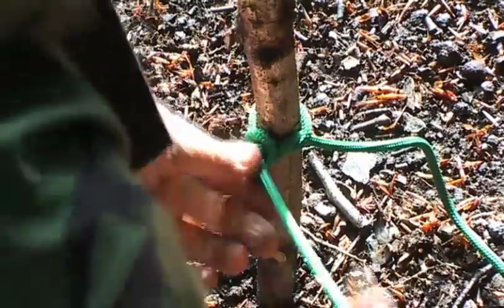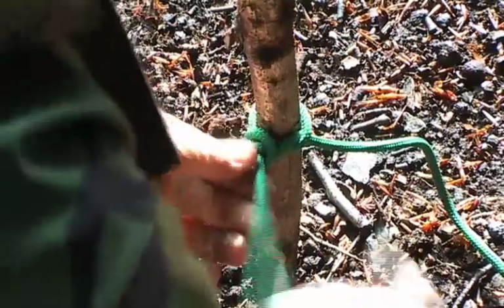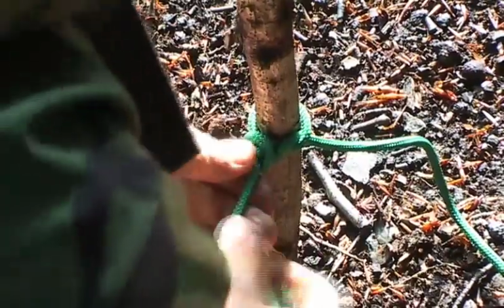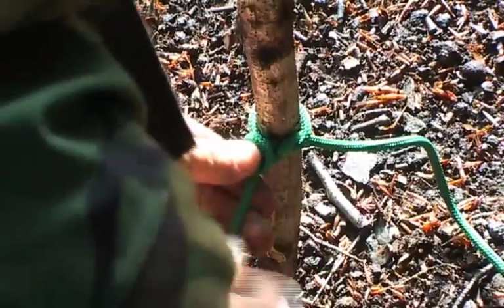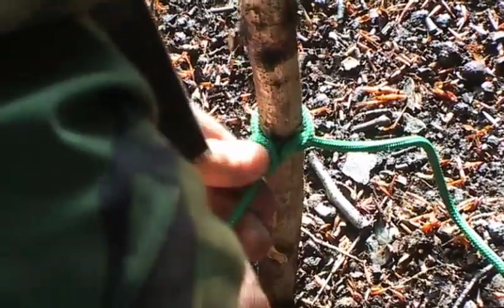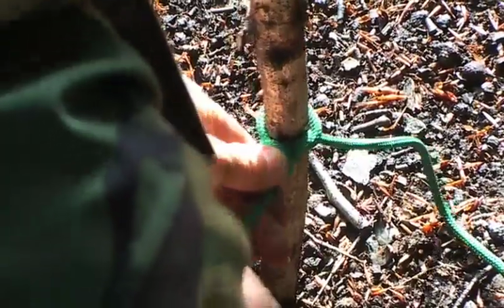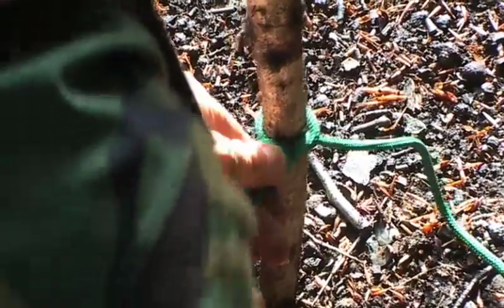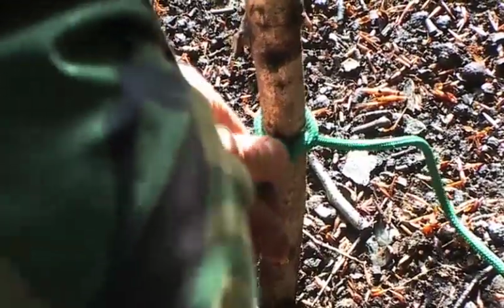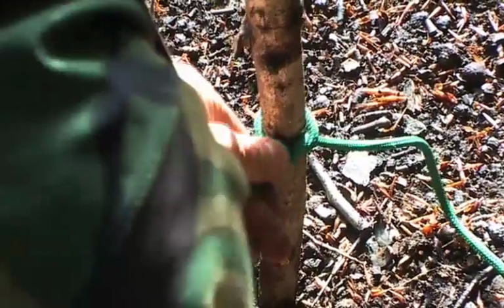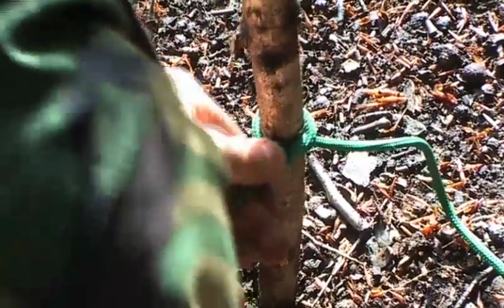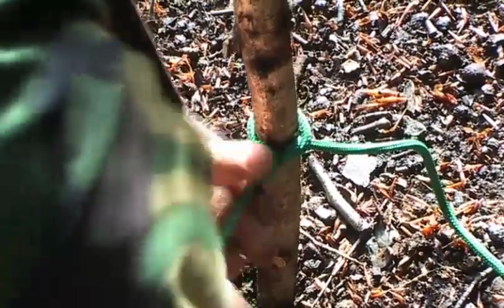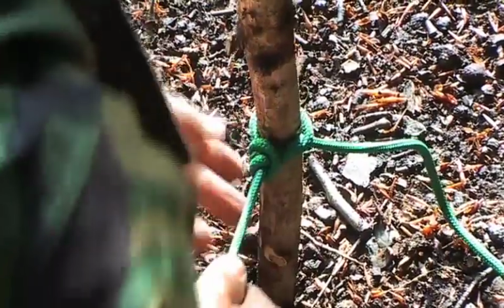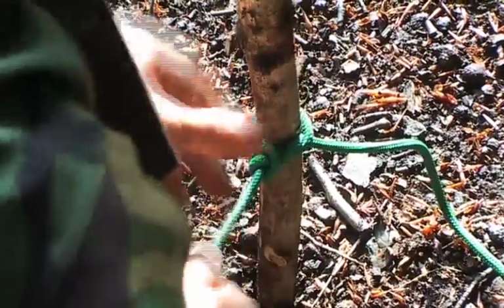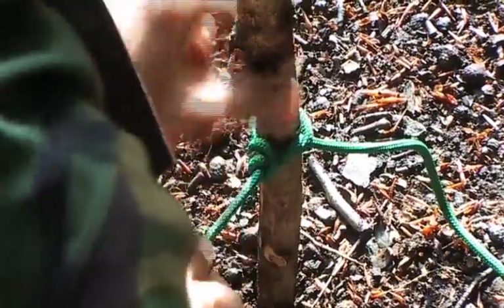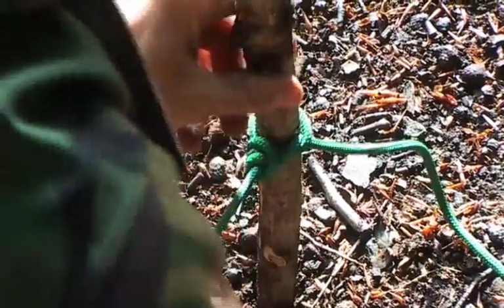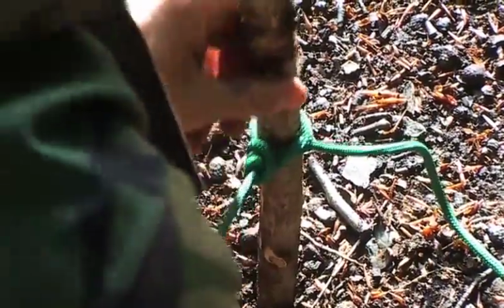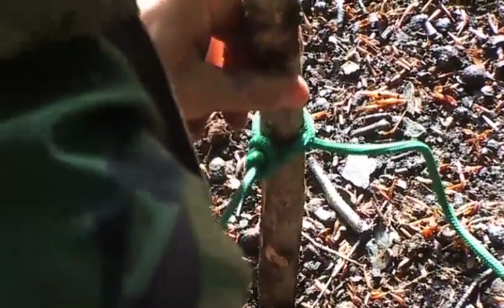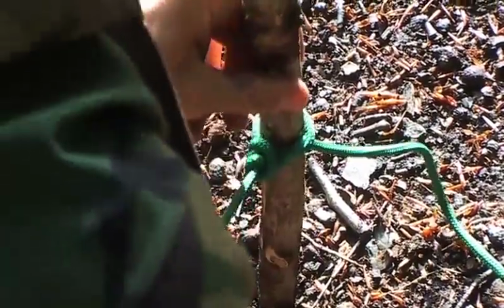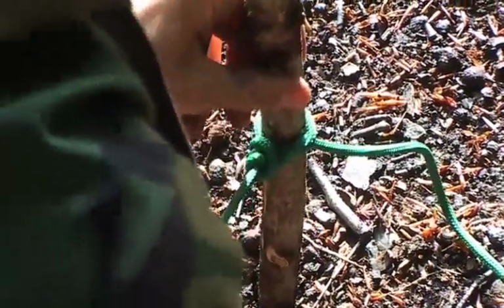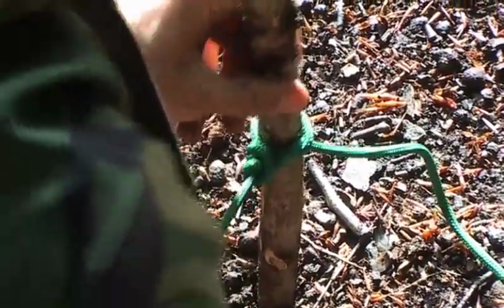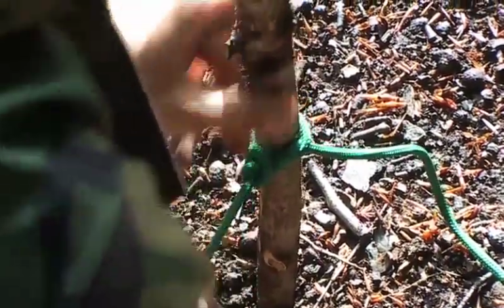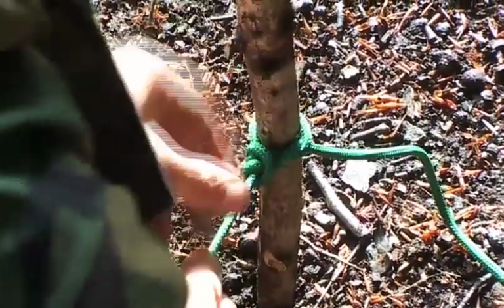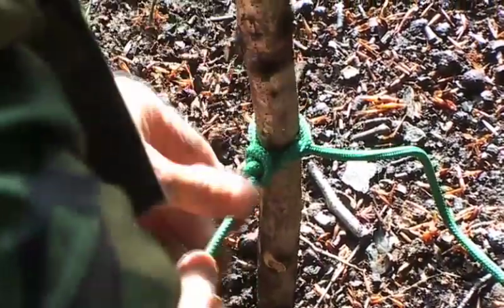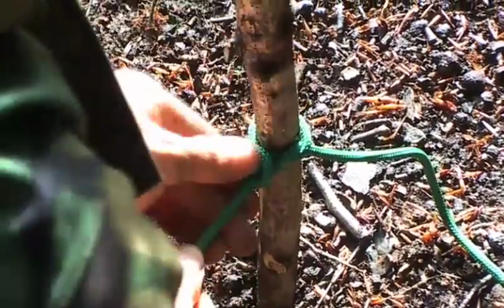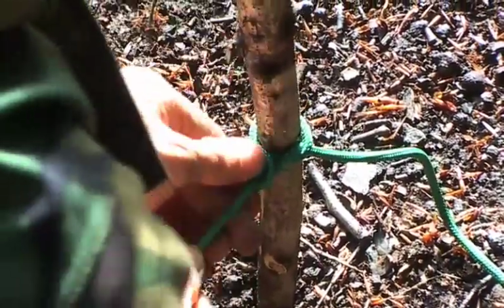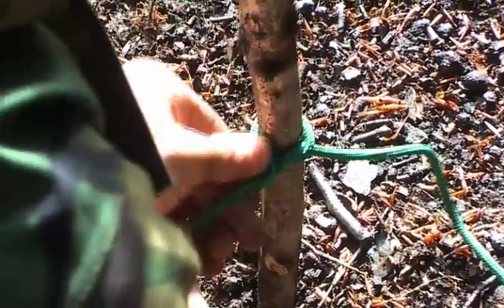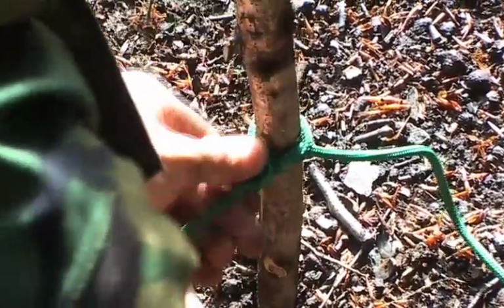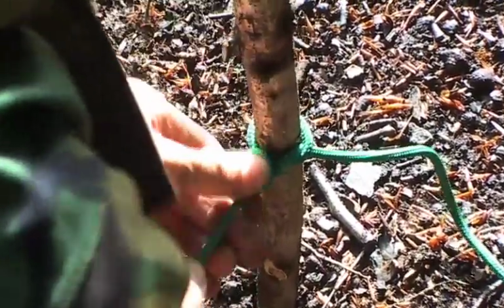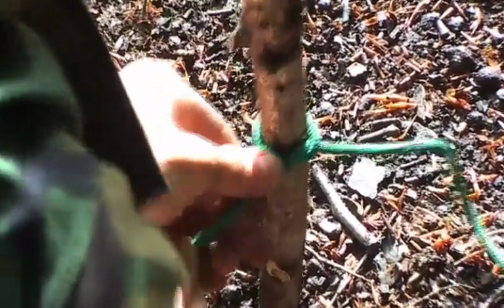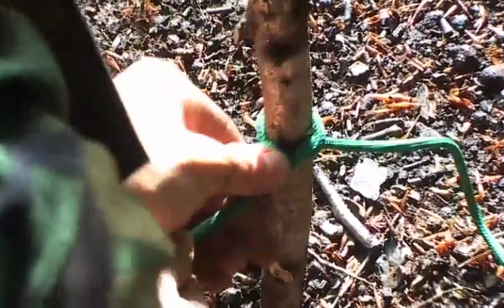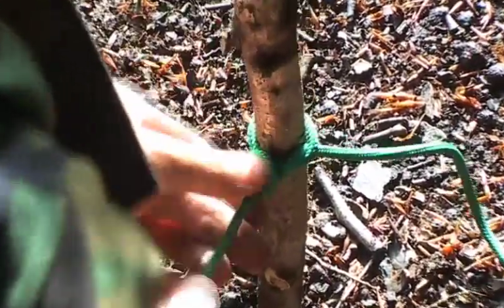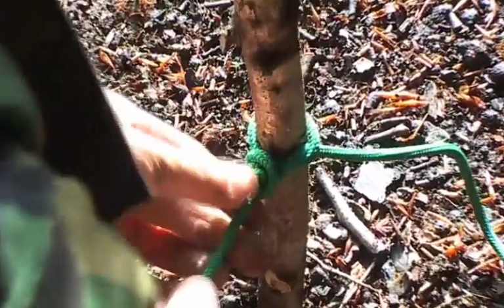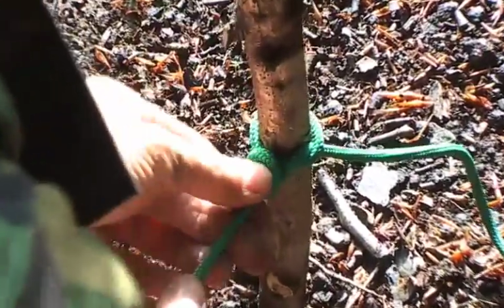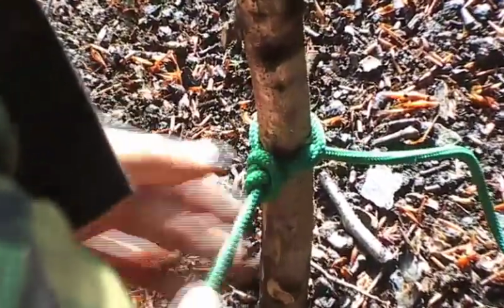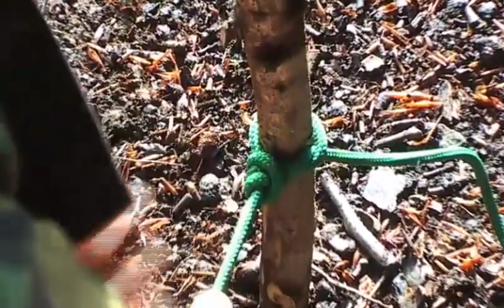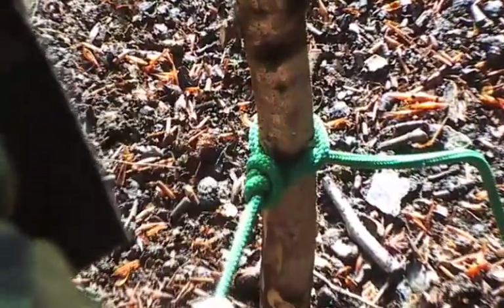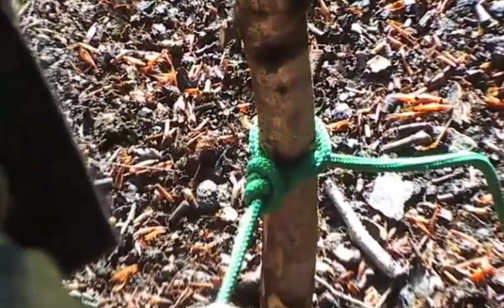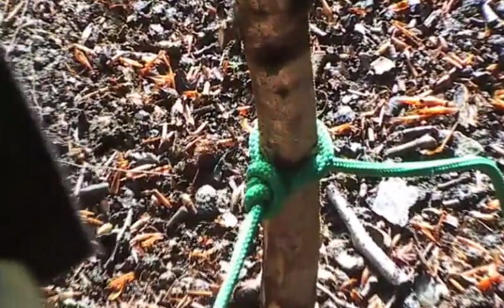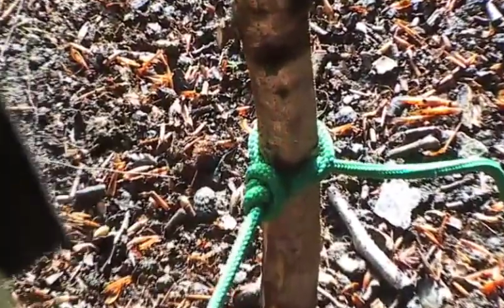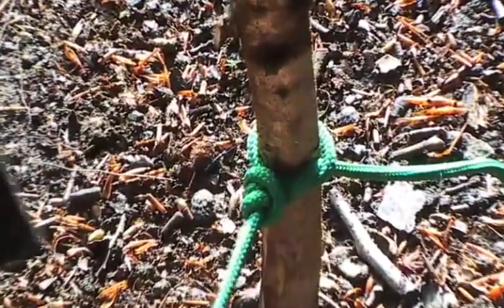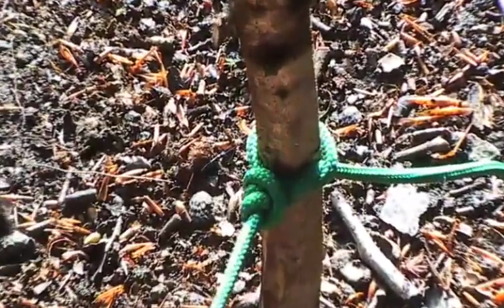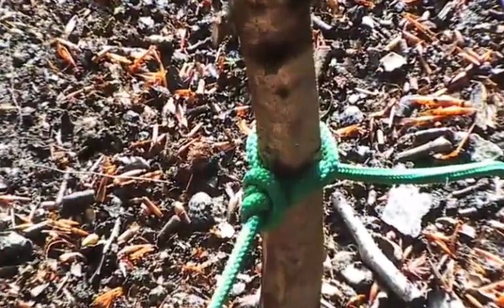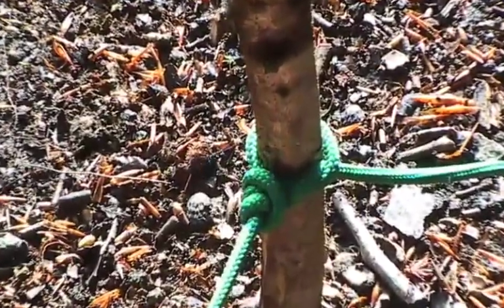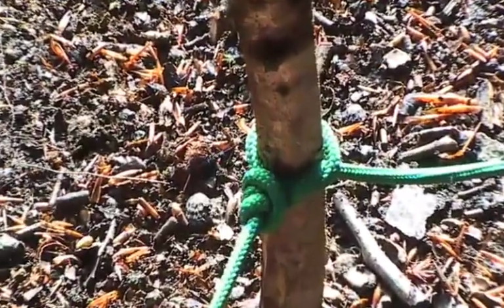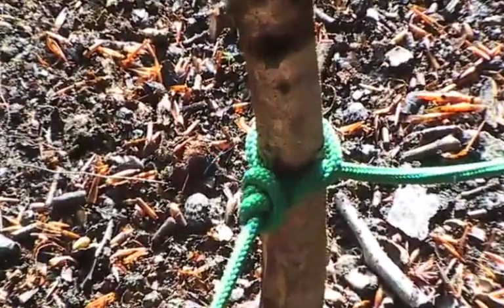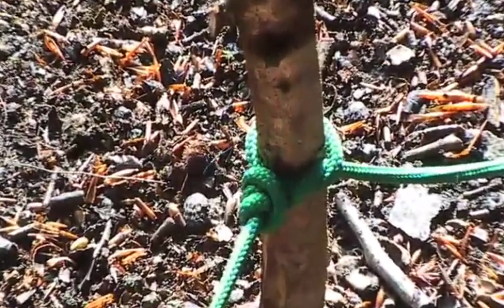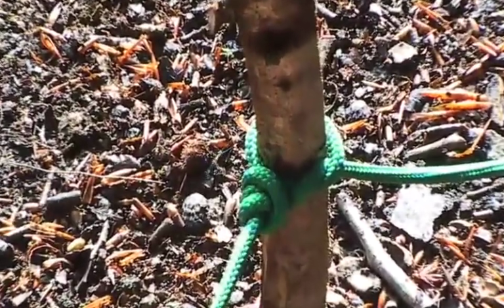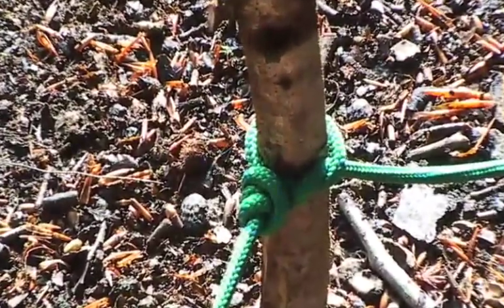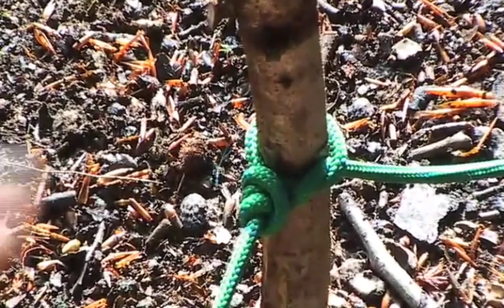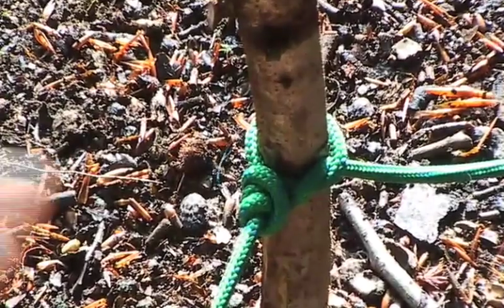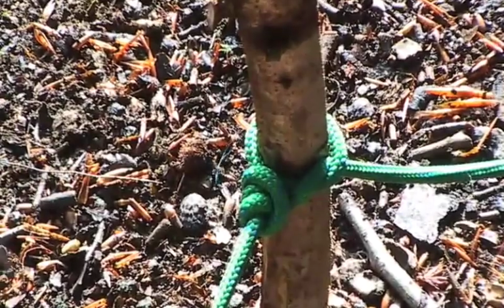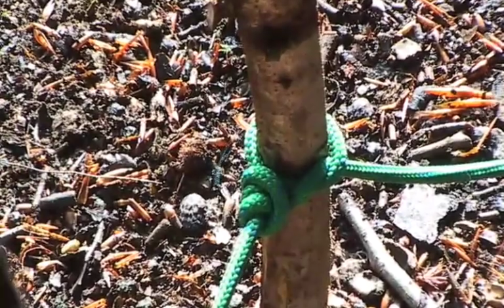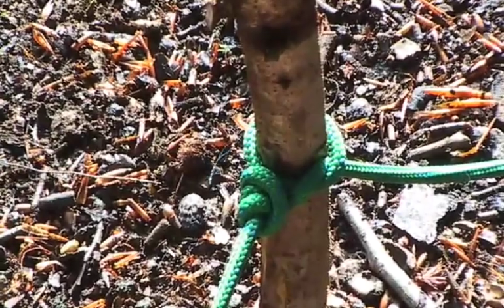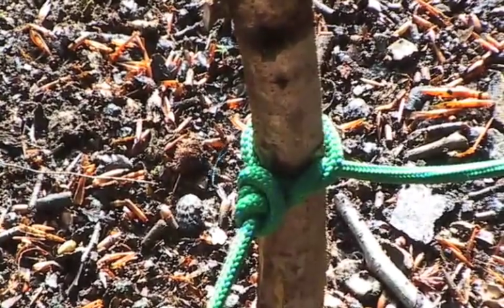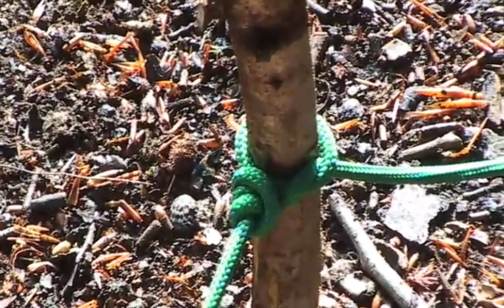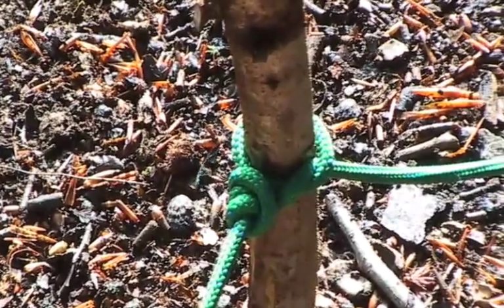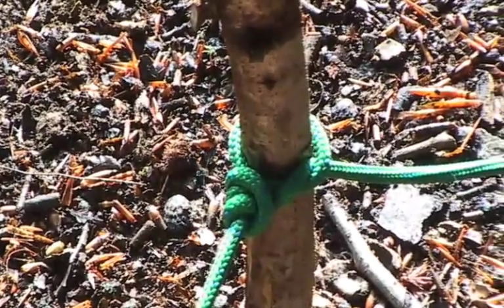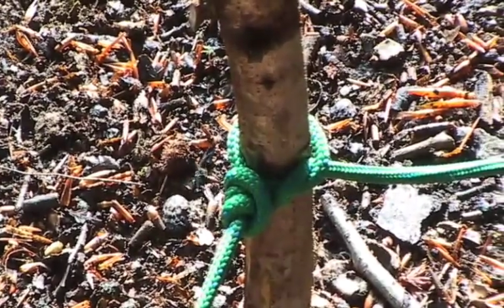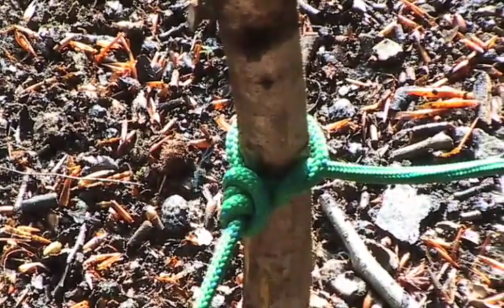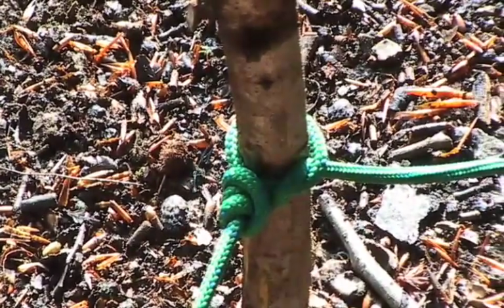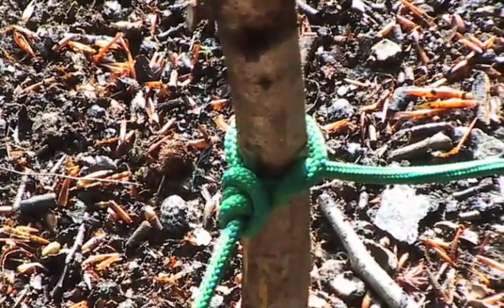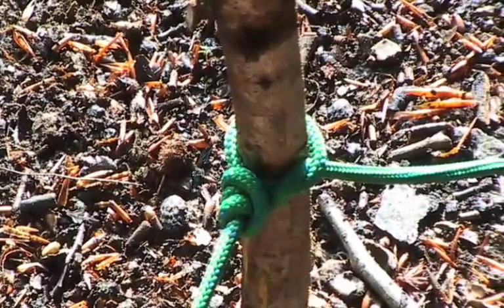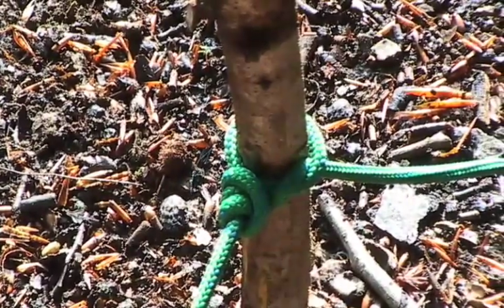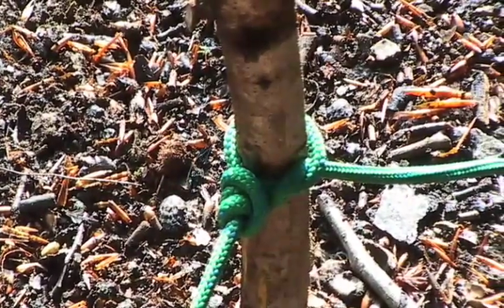That slides along and the harder it's pulled, the tighter the knot gets, which means it can be really difficult to undo.